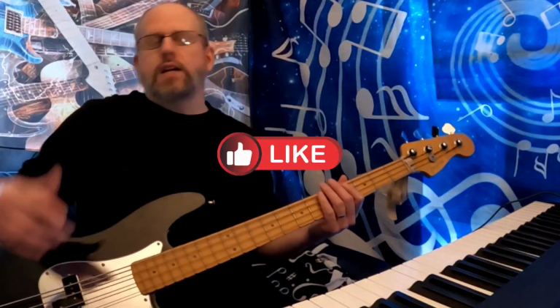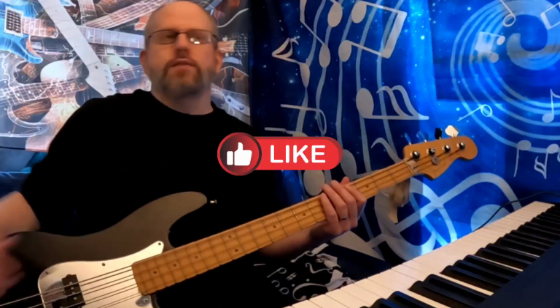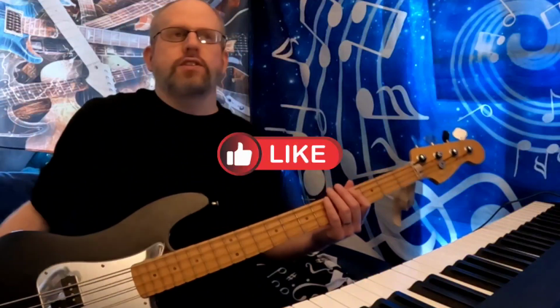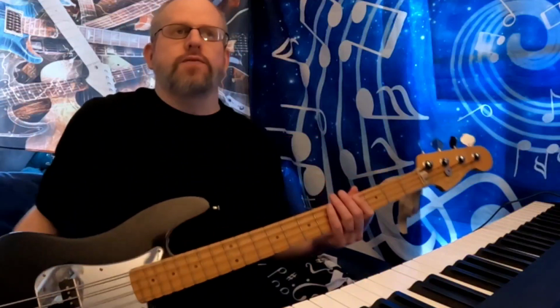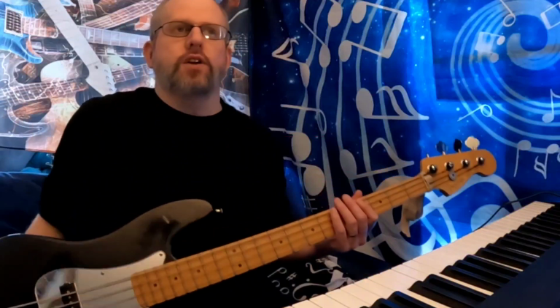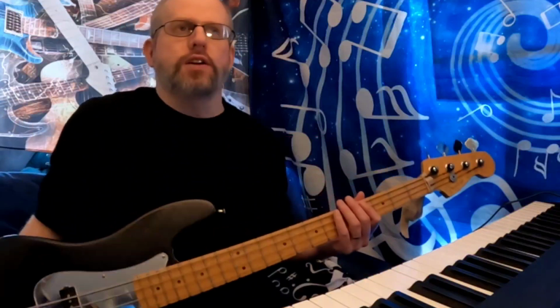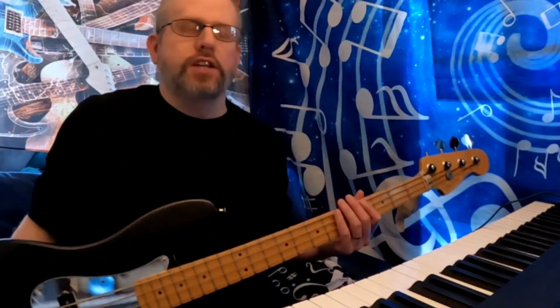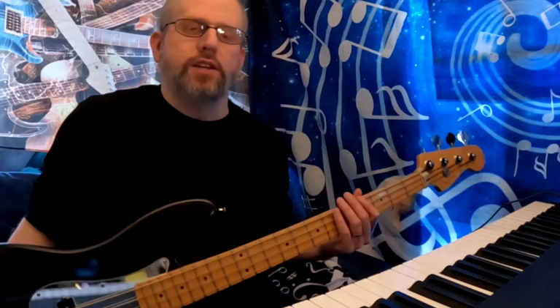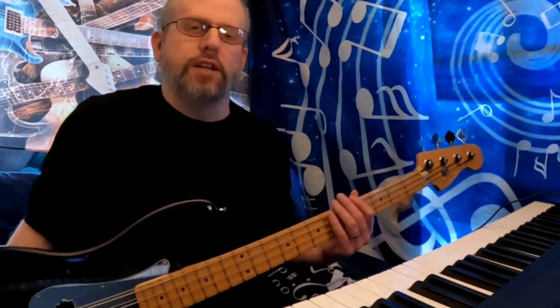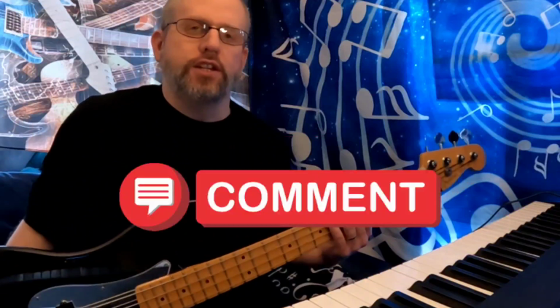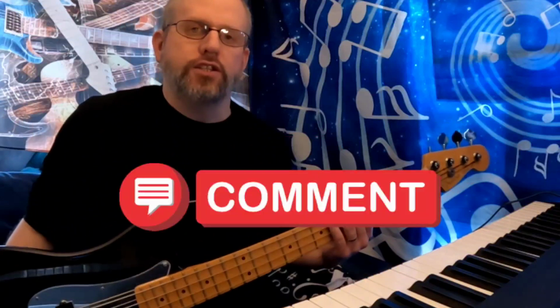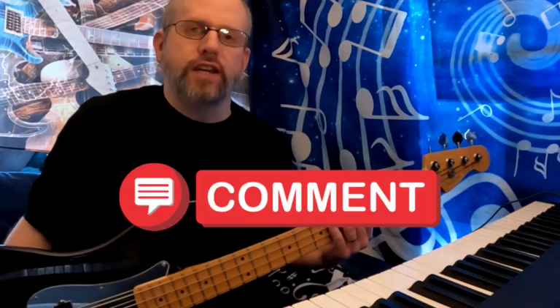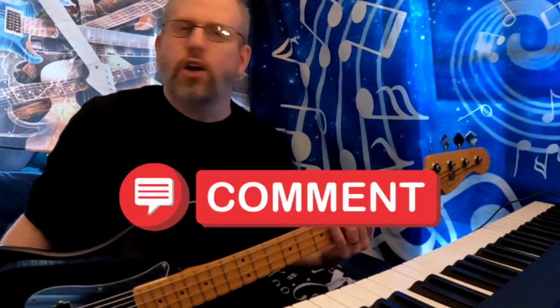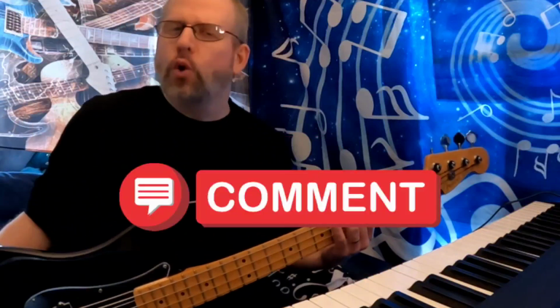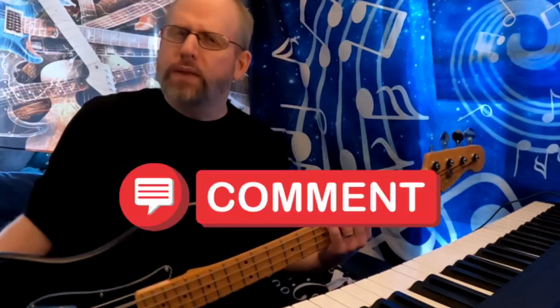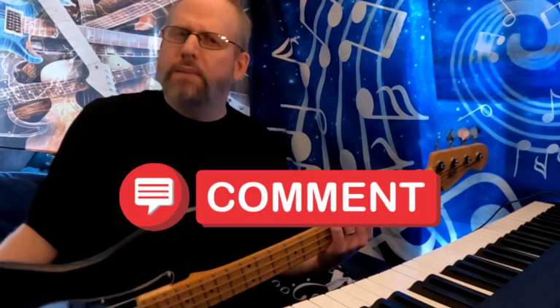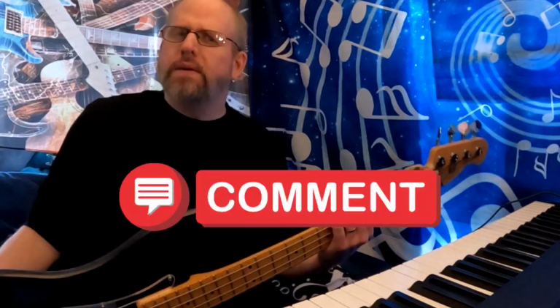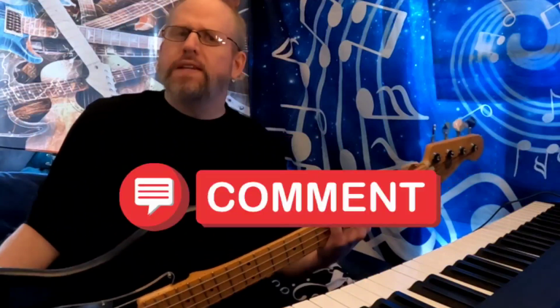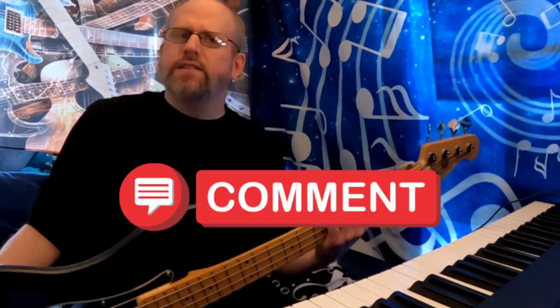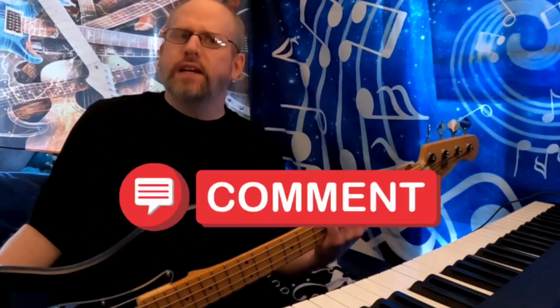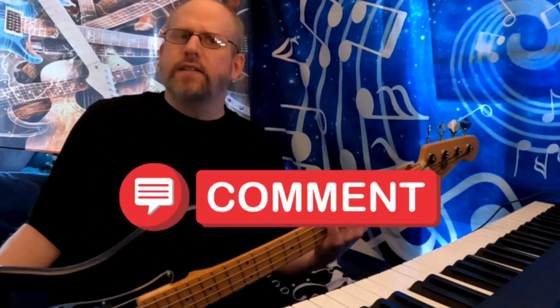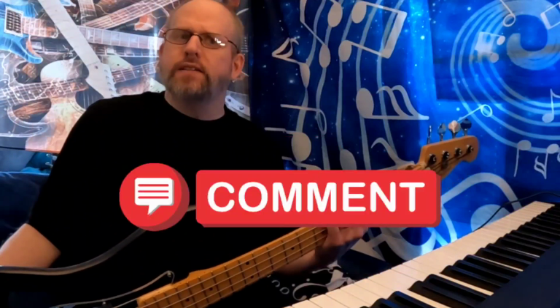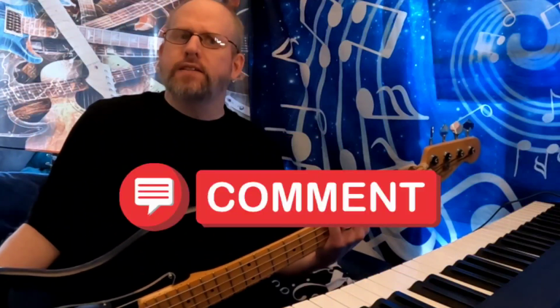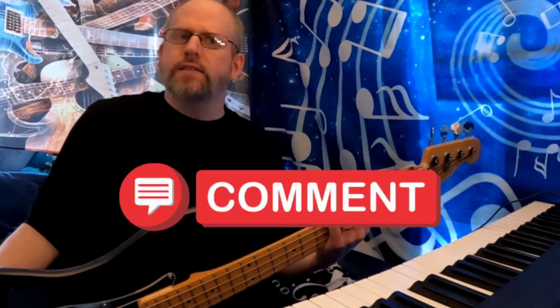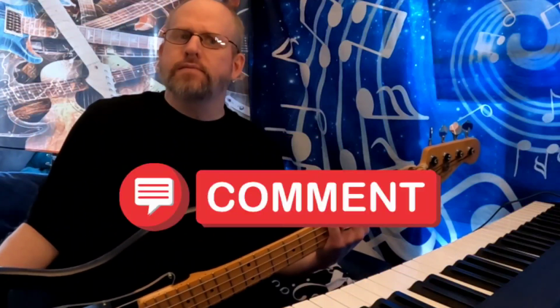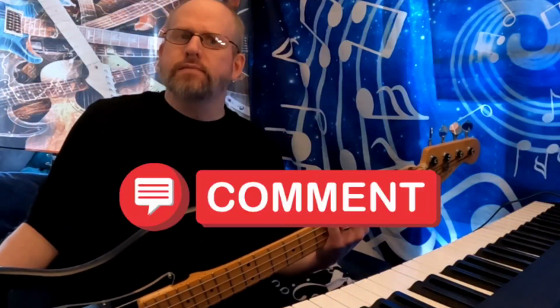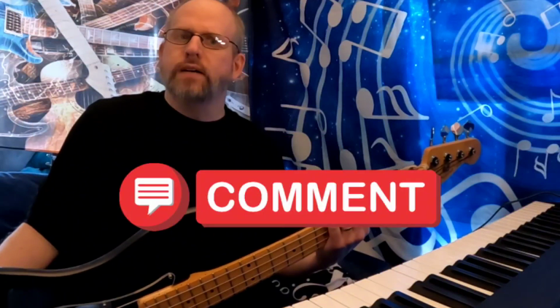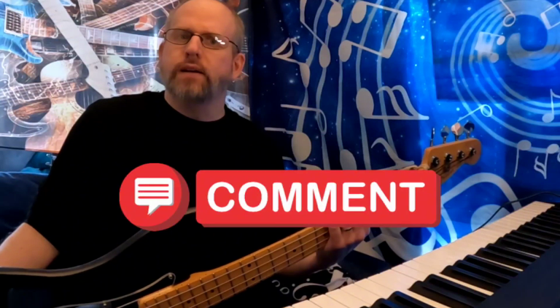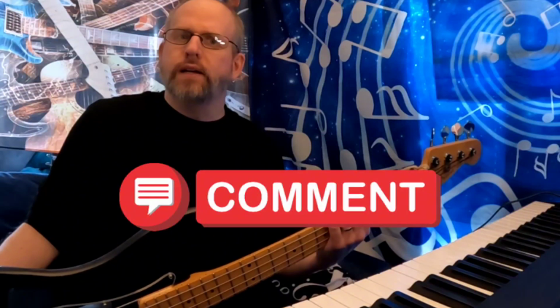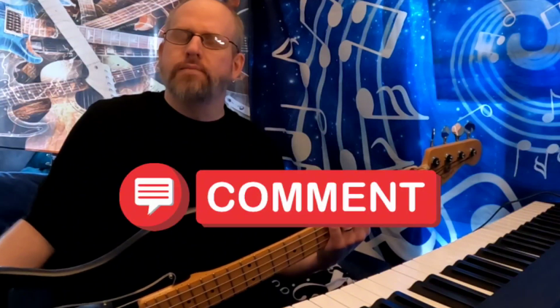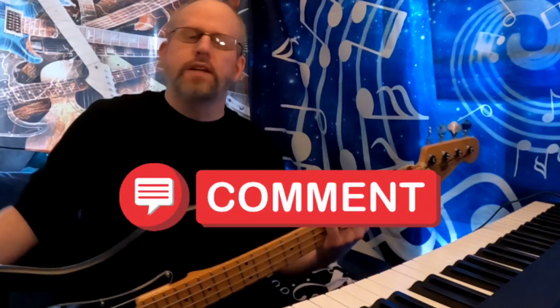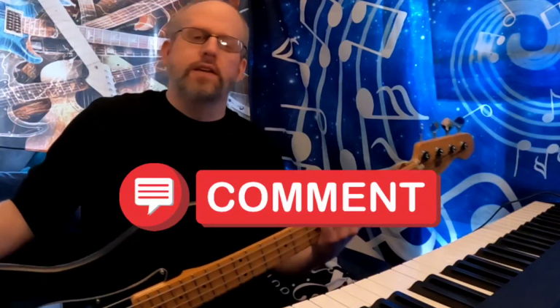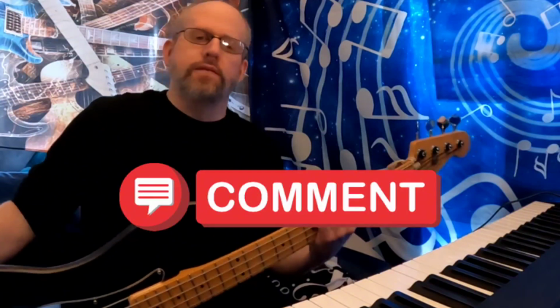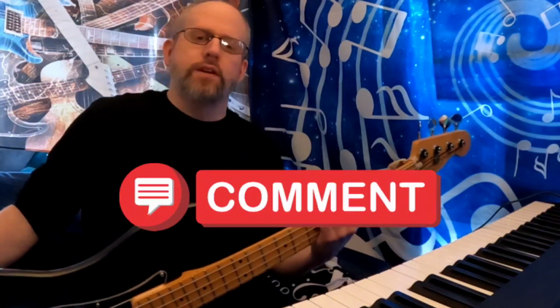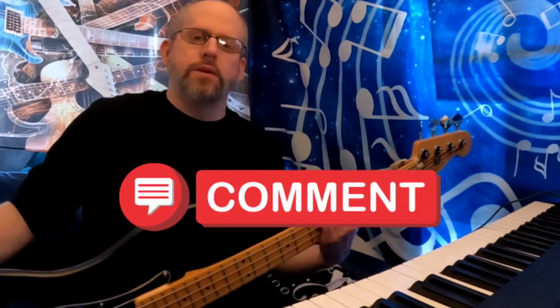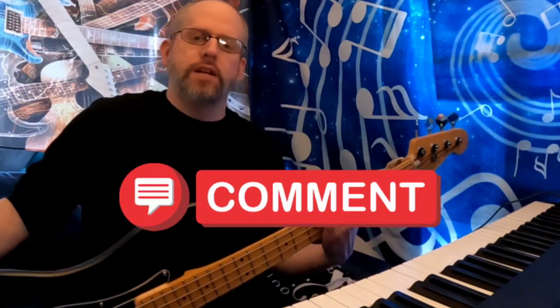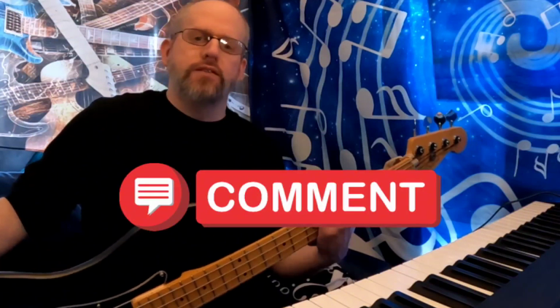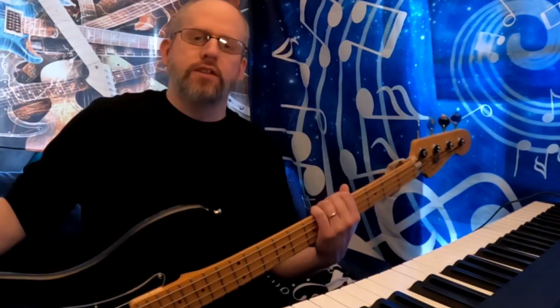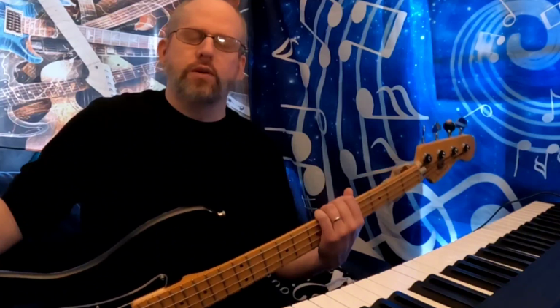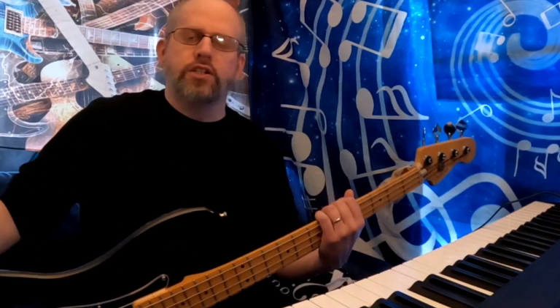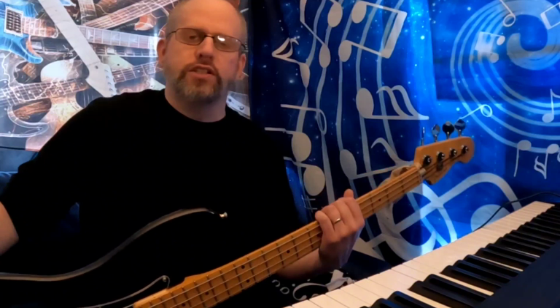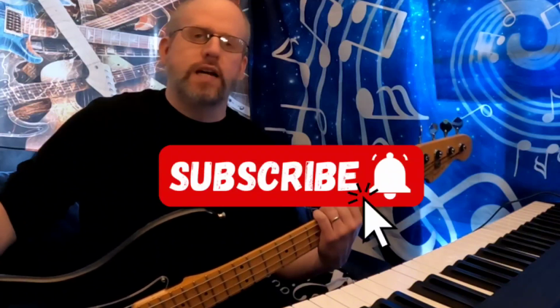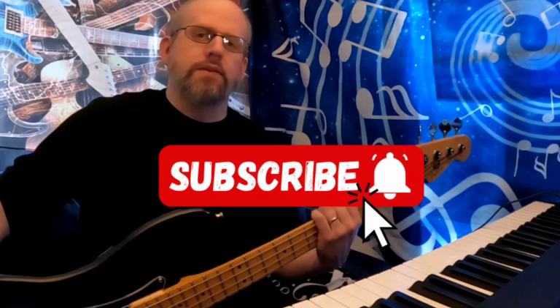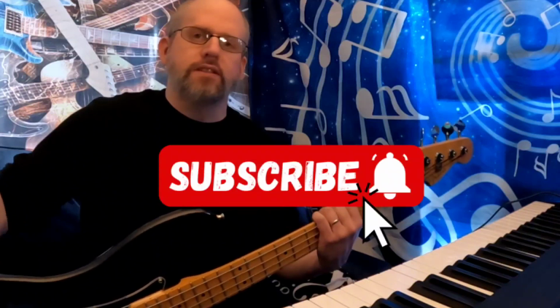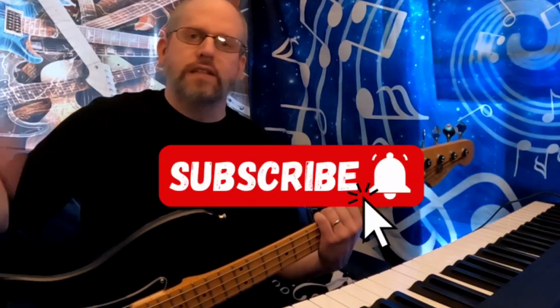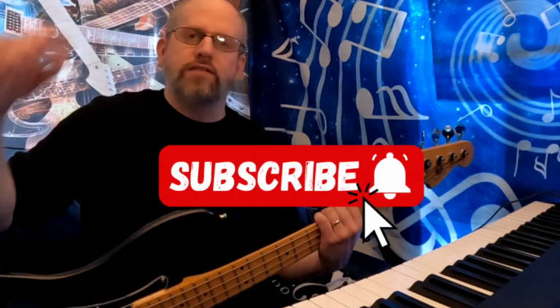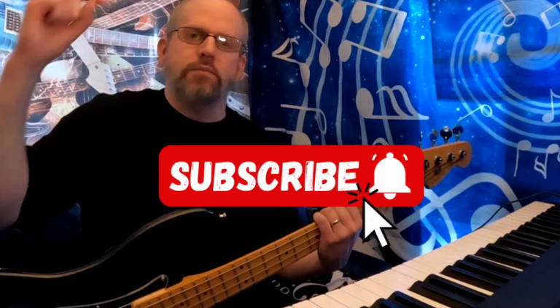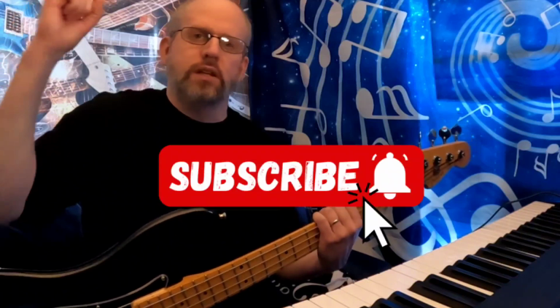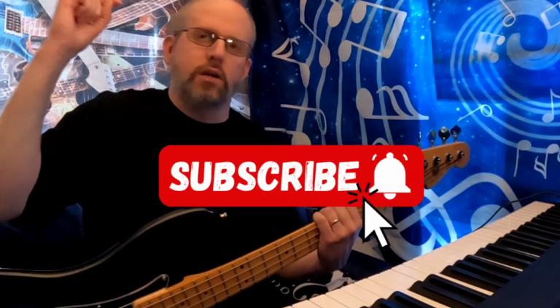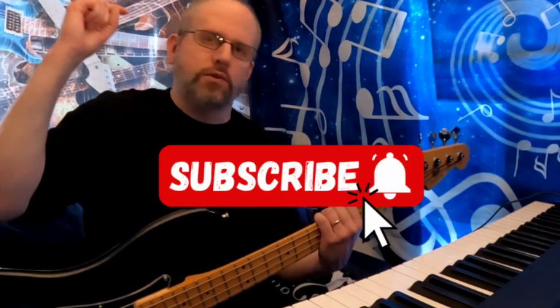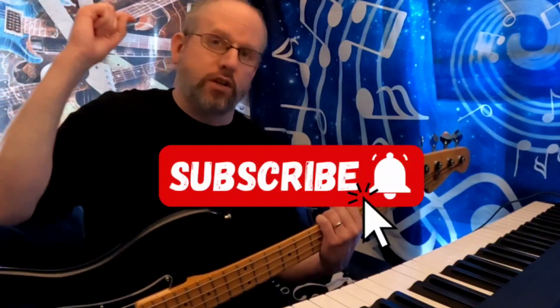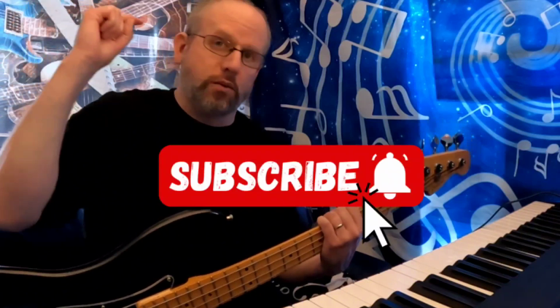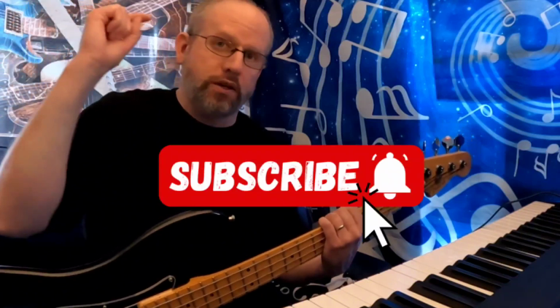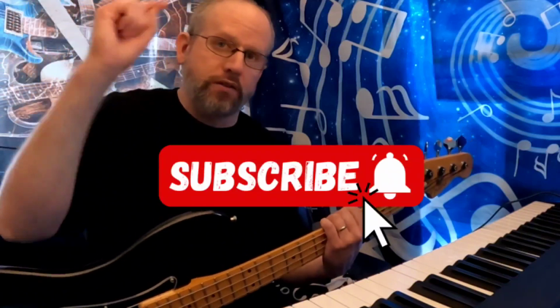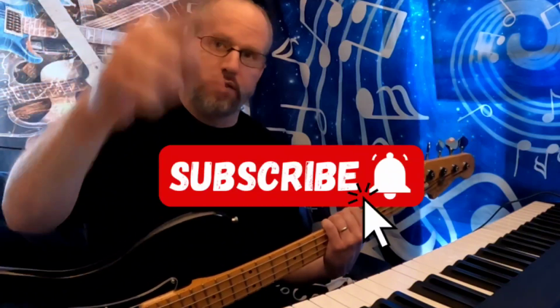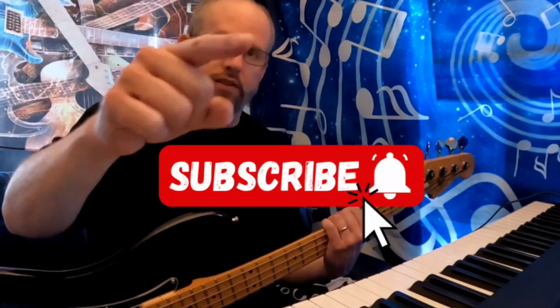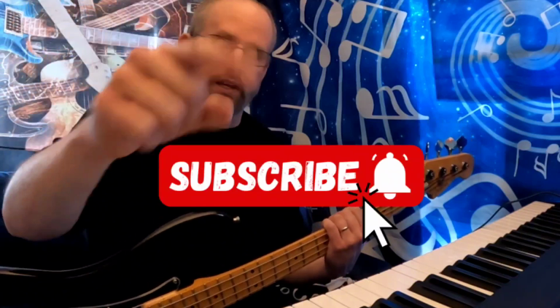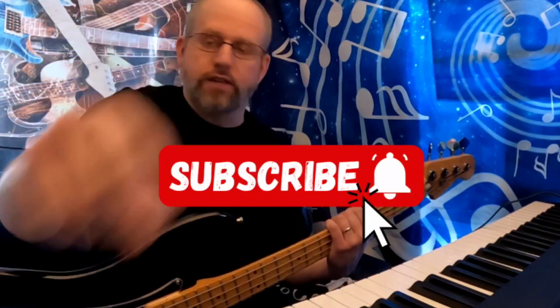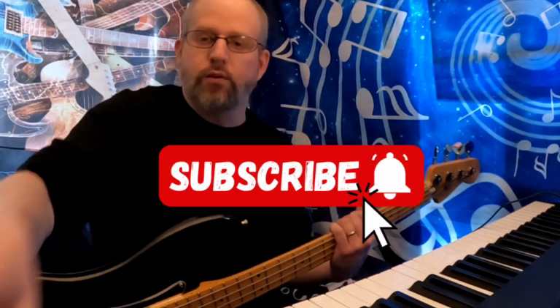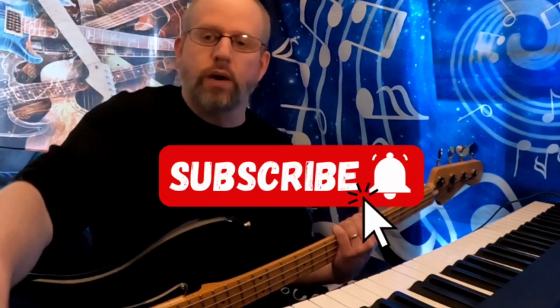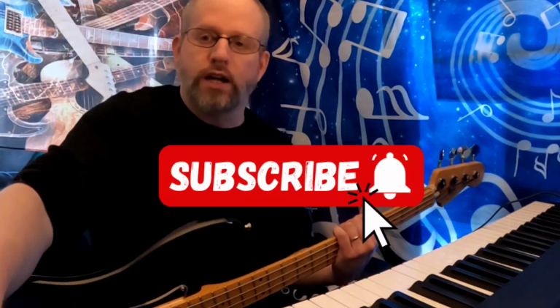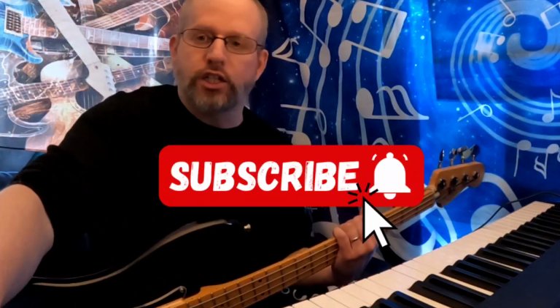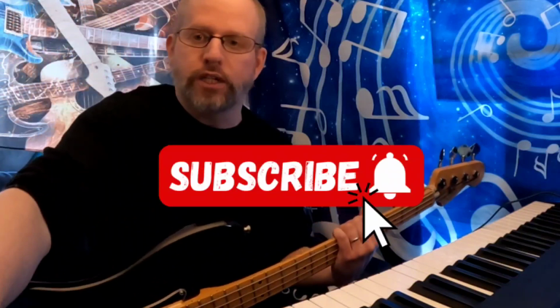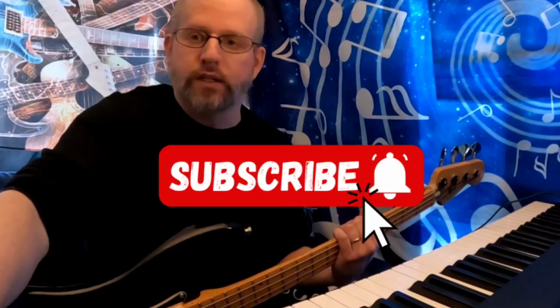That covers it for articulations. I hope that made sense. If anybody has any questions or comments, leave them below as always. Thank you for watching — we'll see you next time.